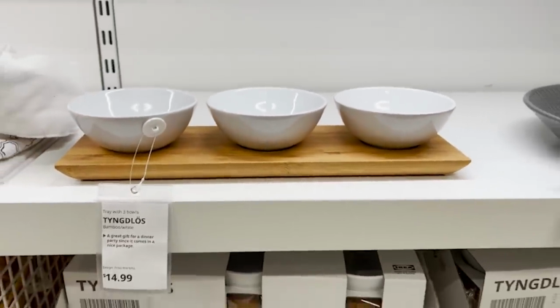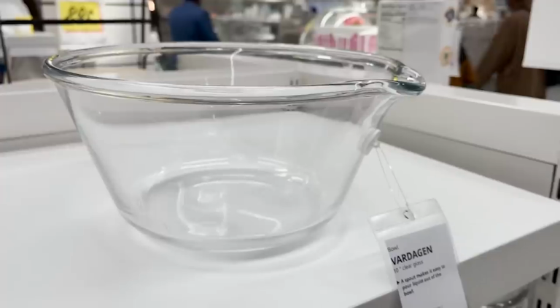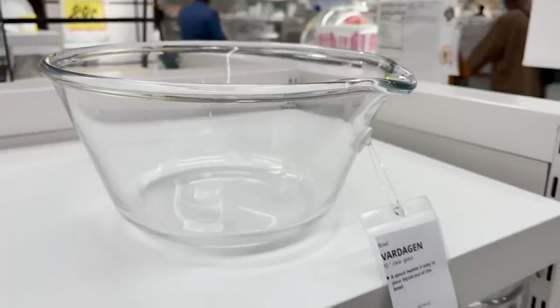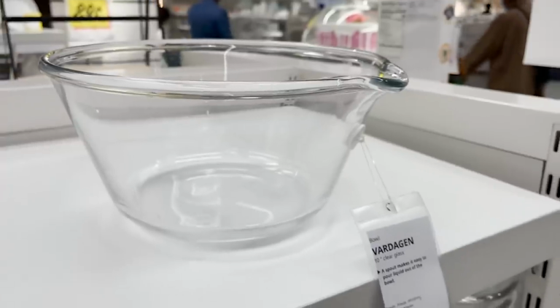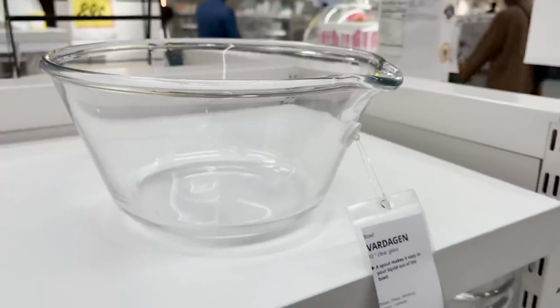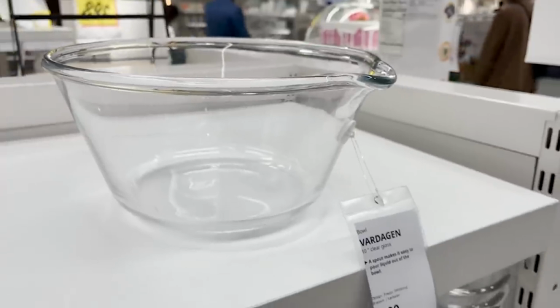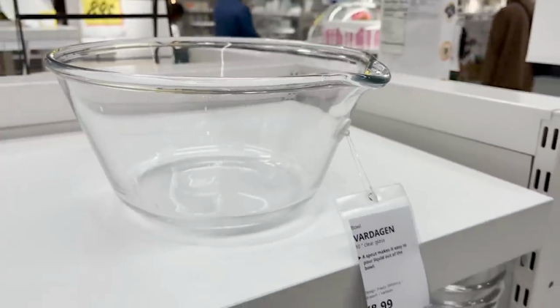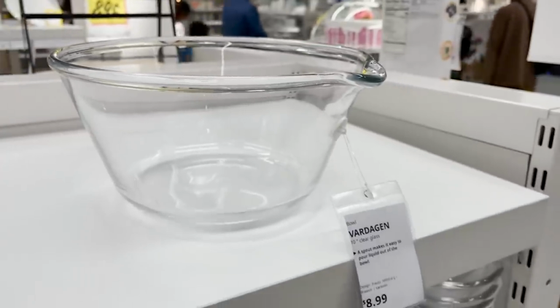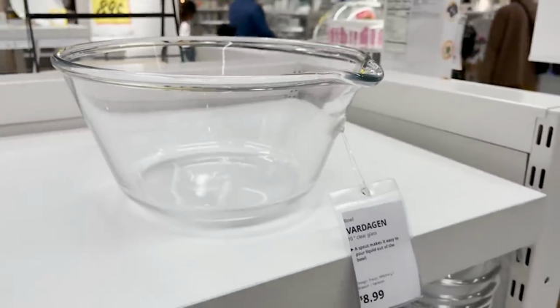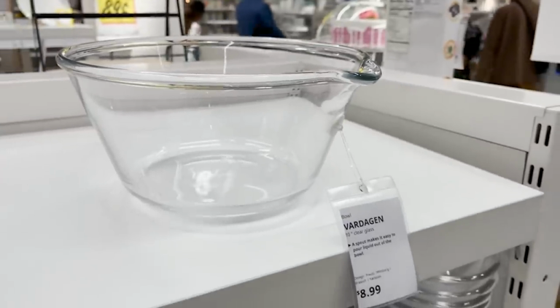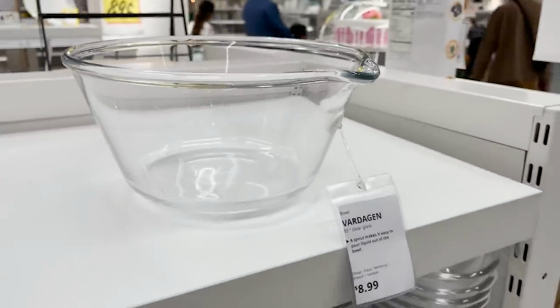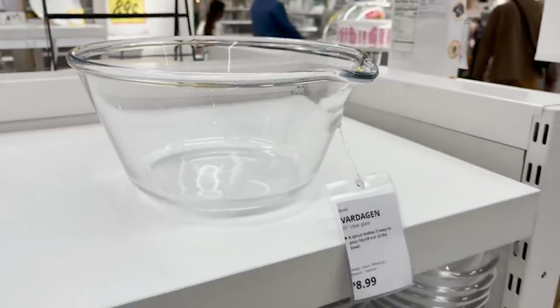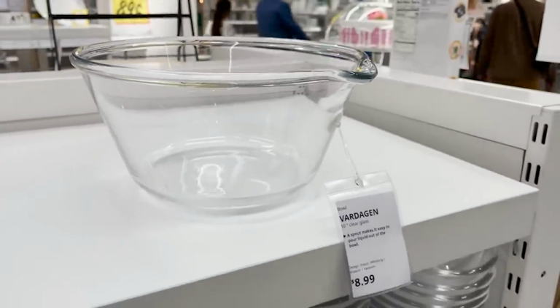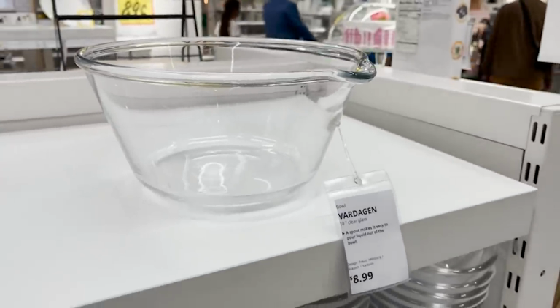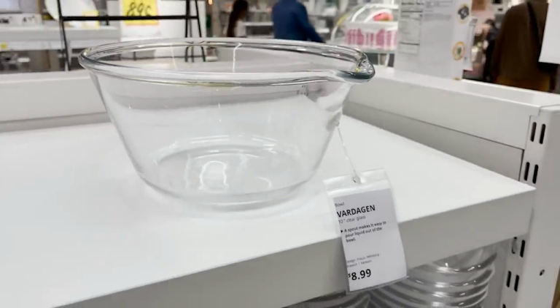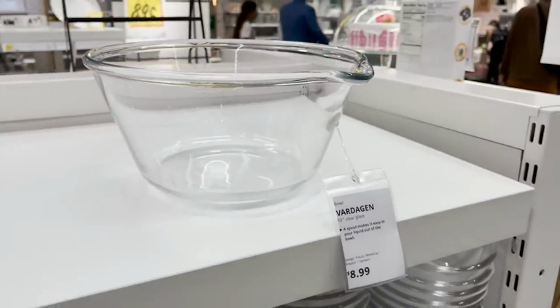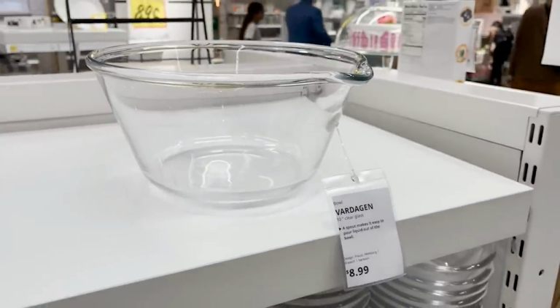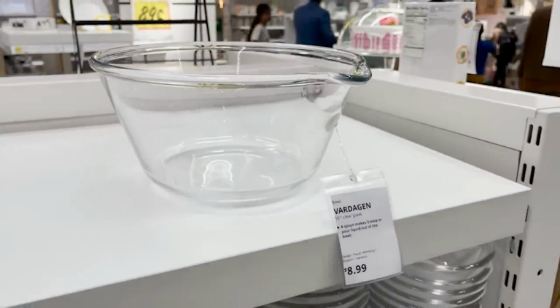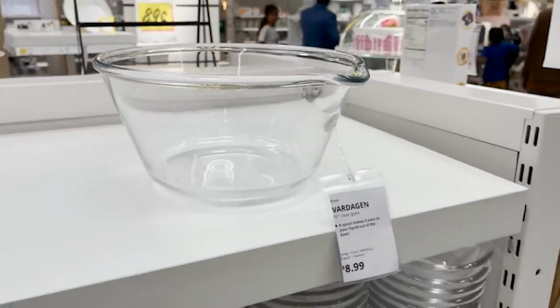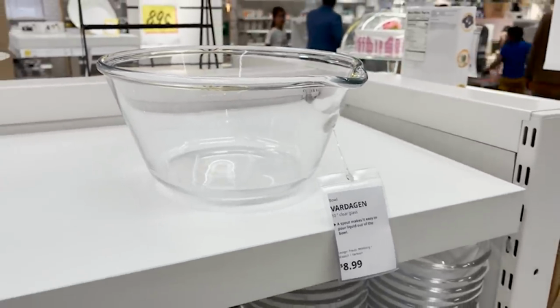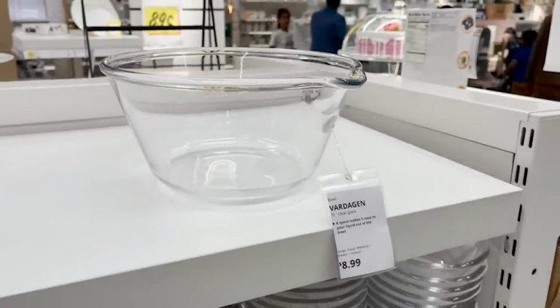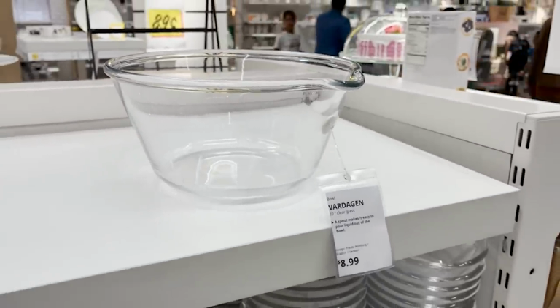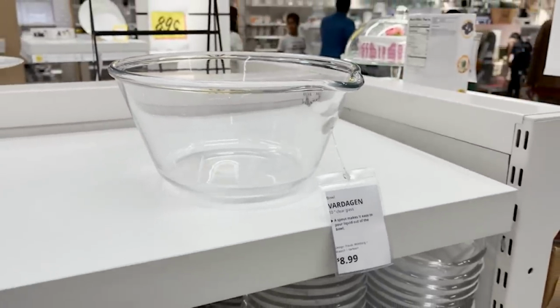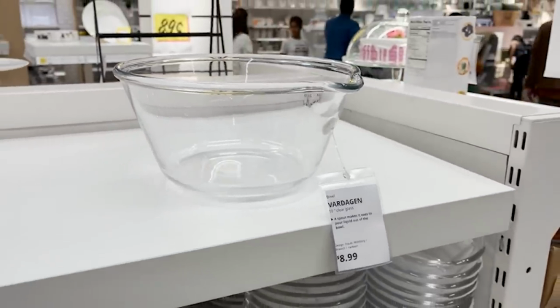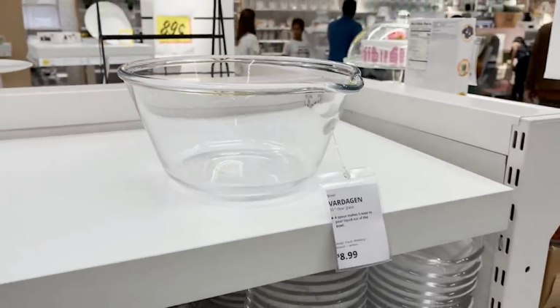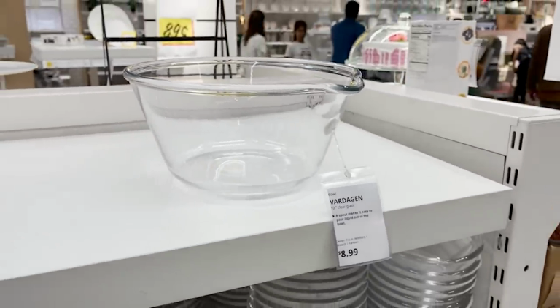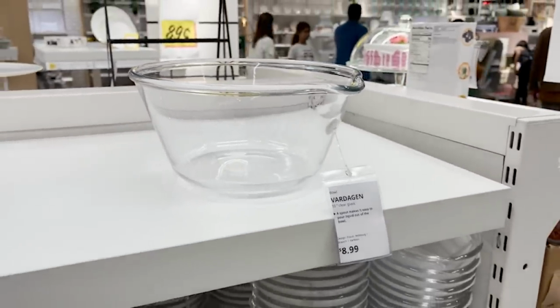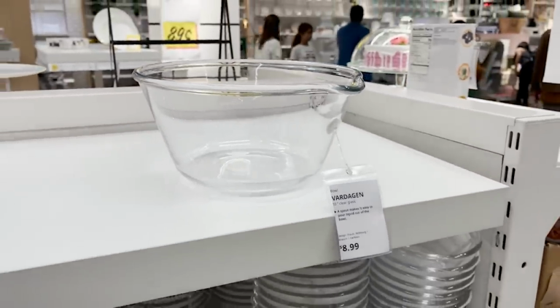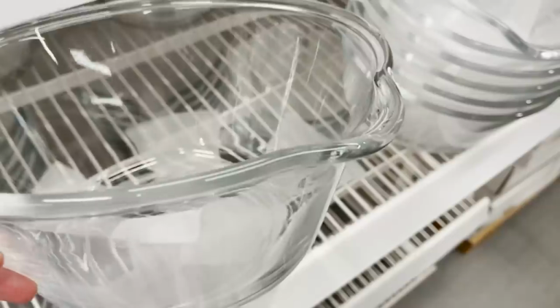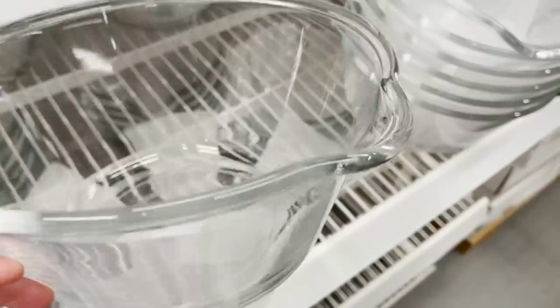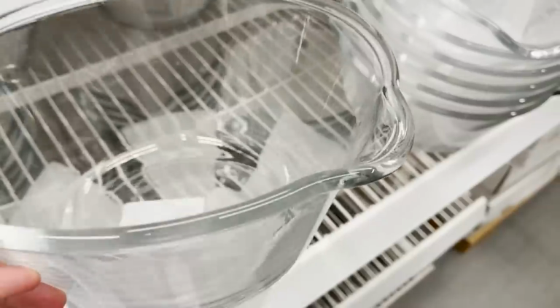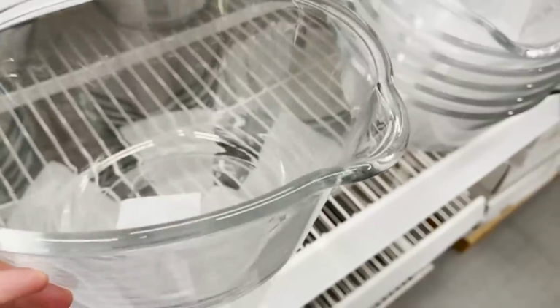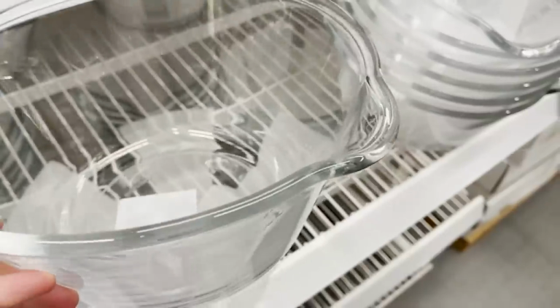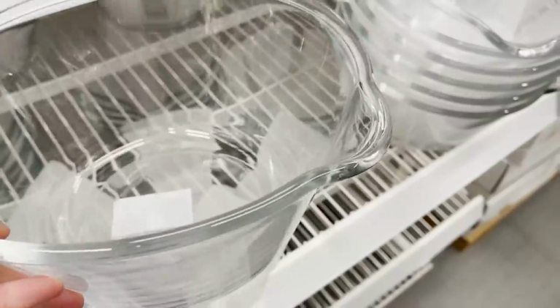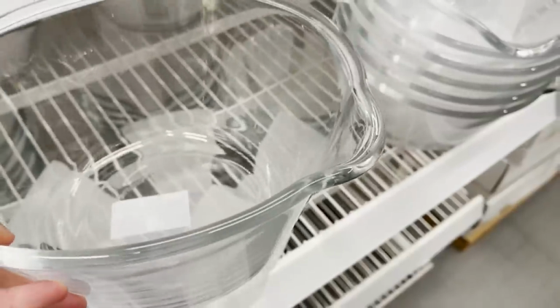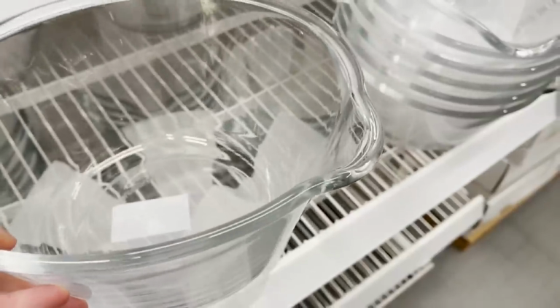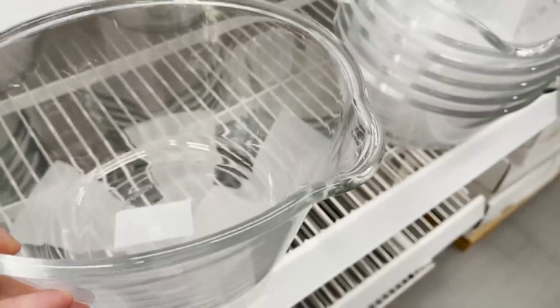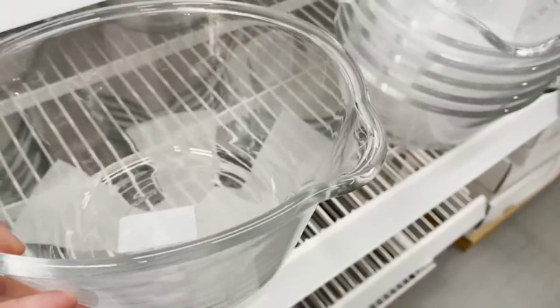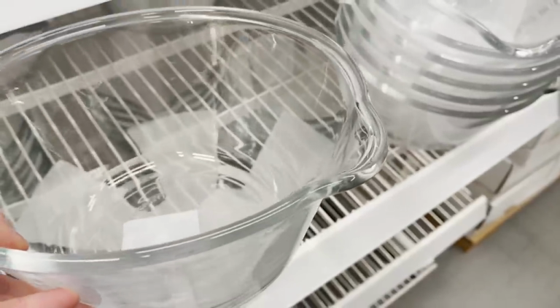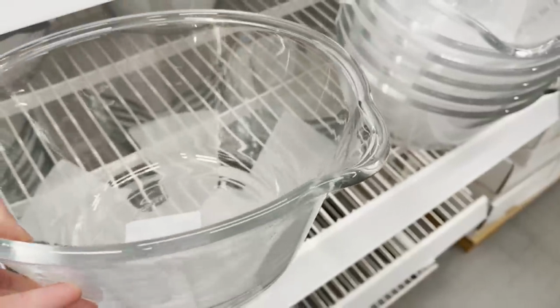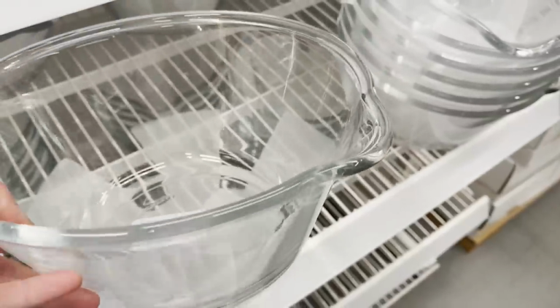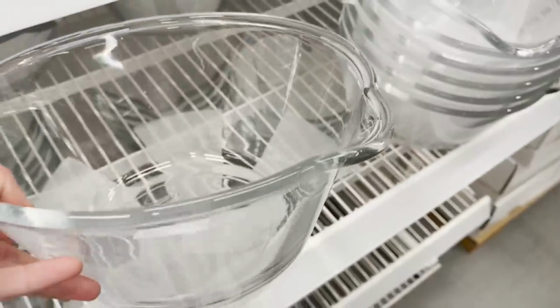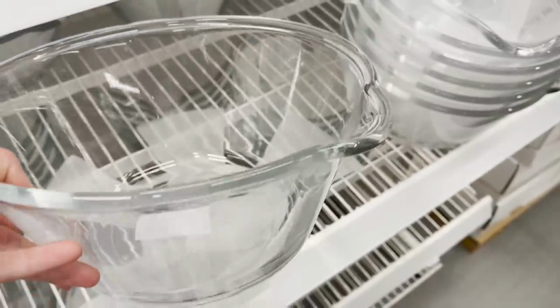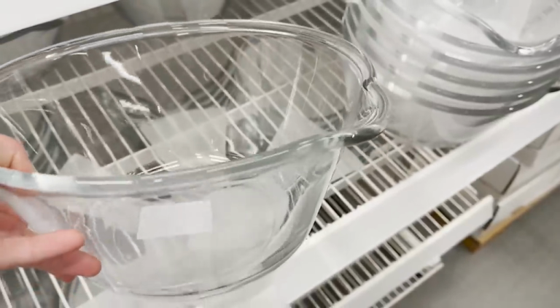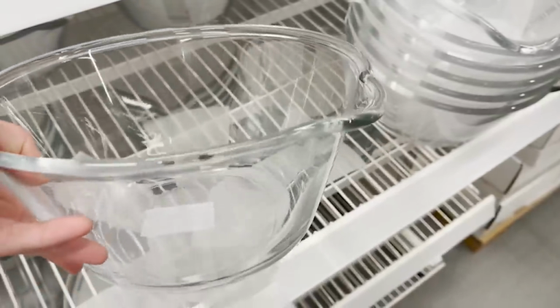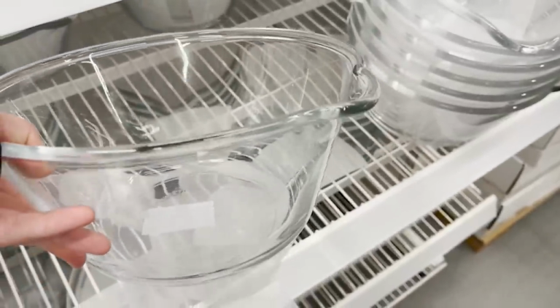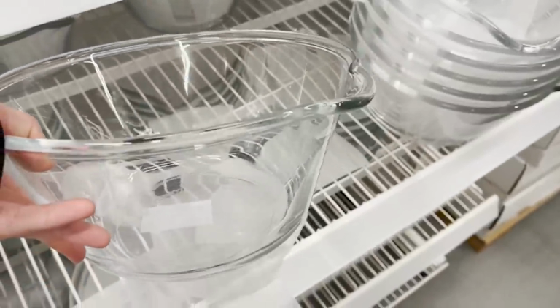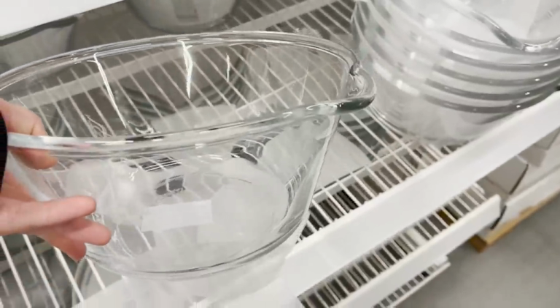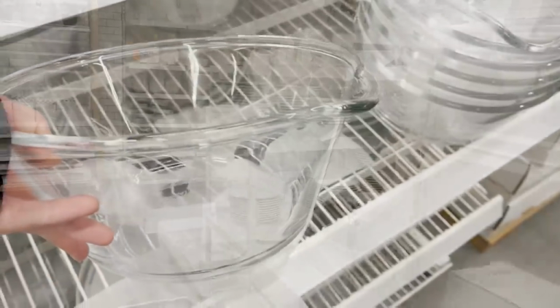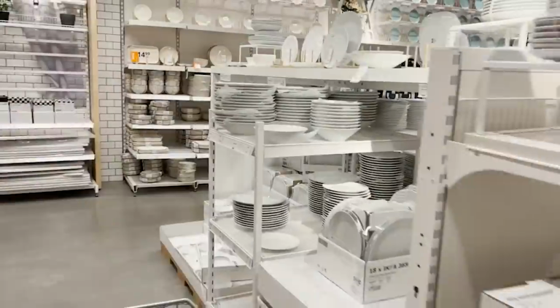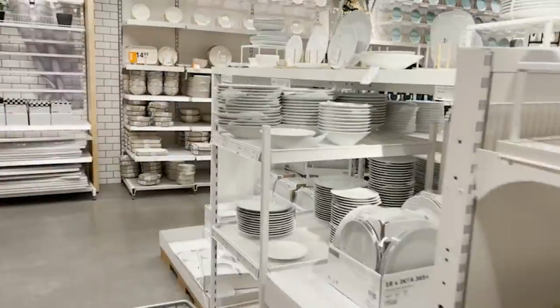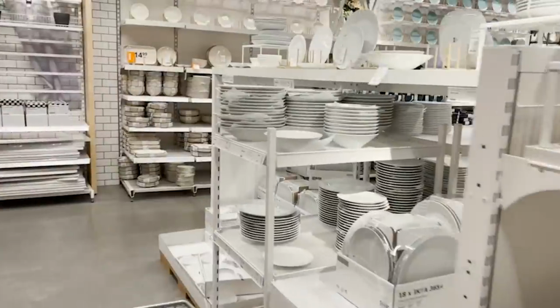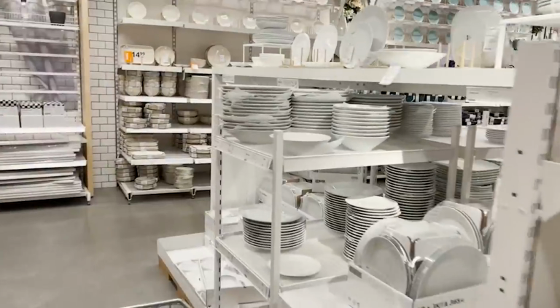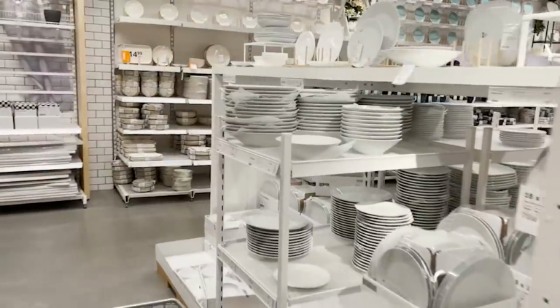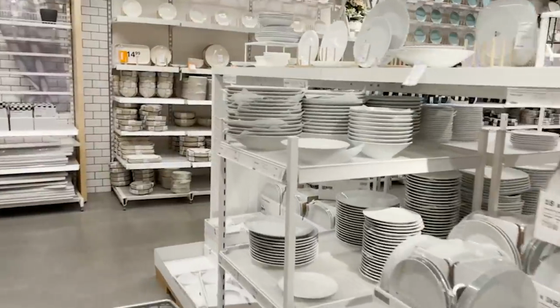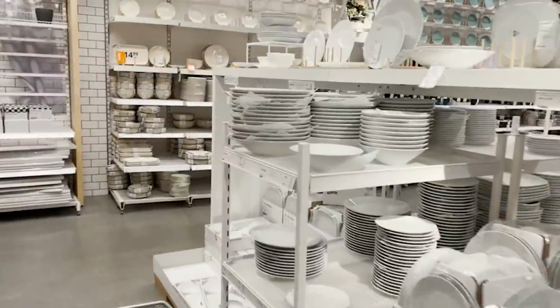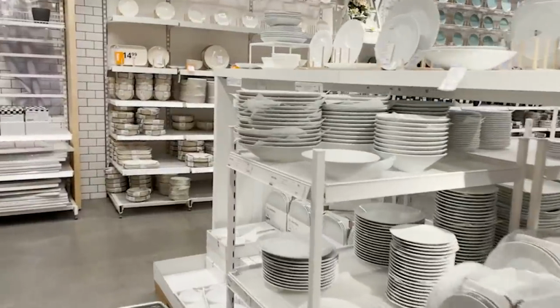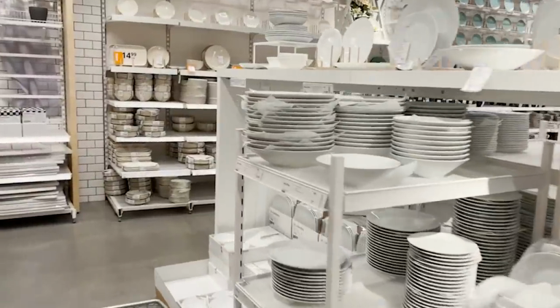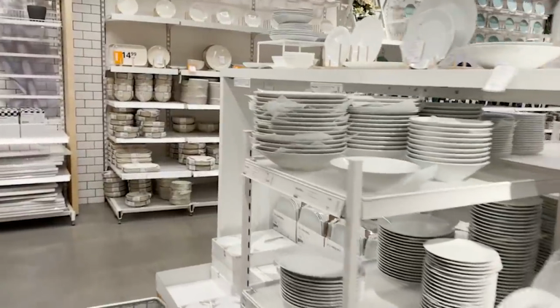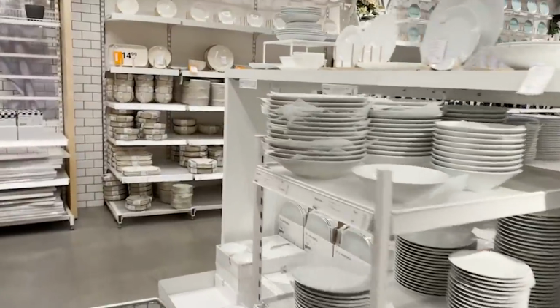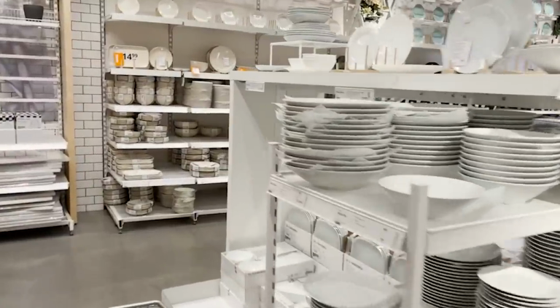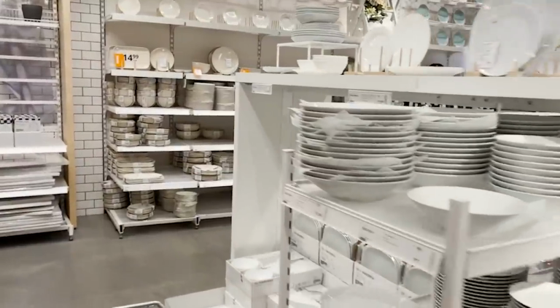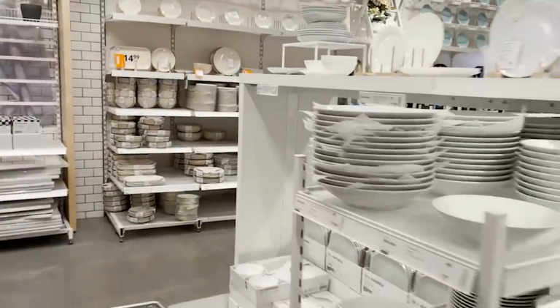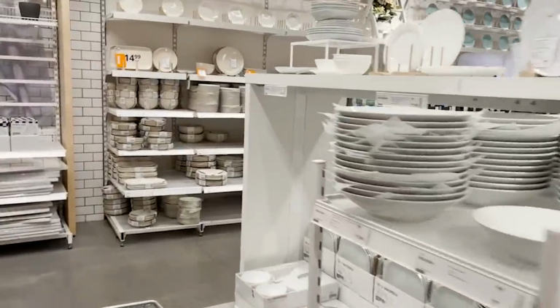If you're looking for a new mixing bowl, I recommend this one. I think it's so cute and it has a little spout on it. It's the perfect large mixing bowl for $8.99.